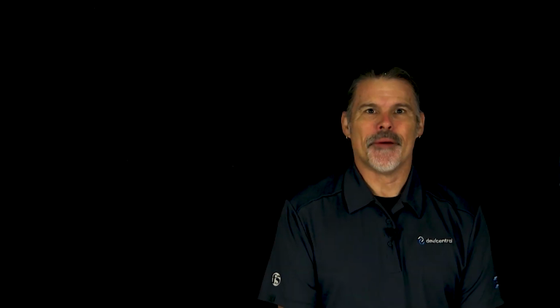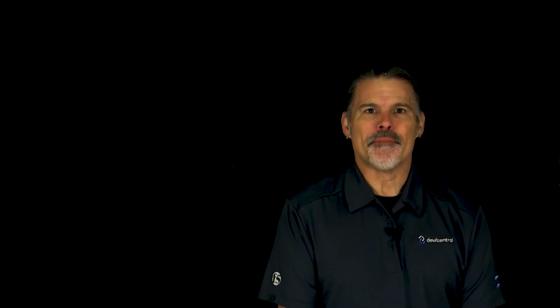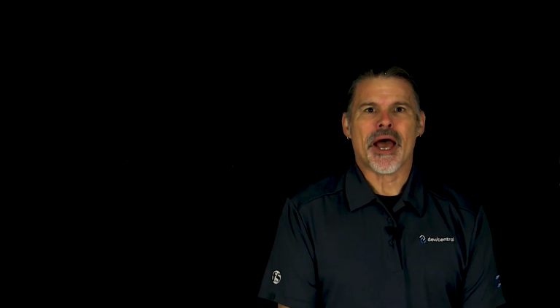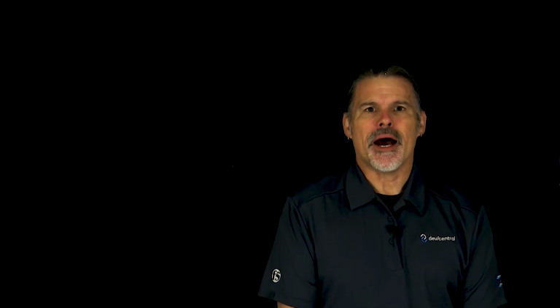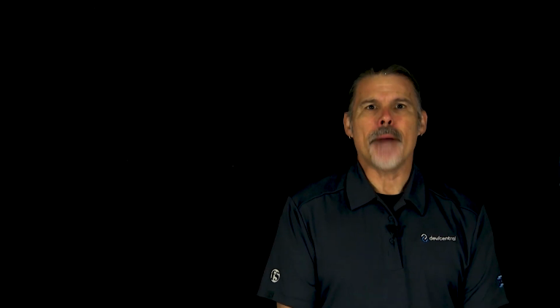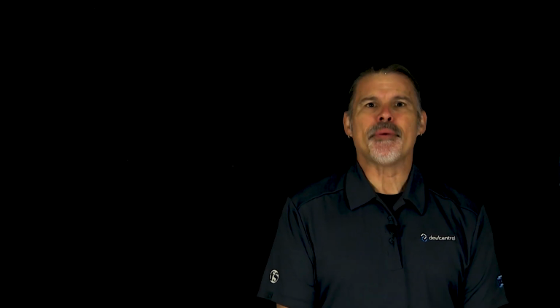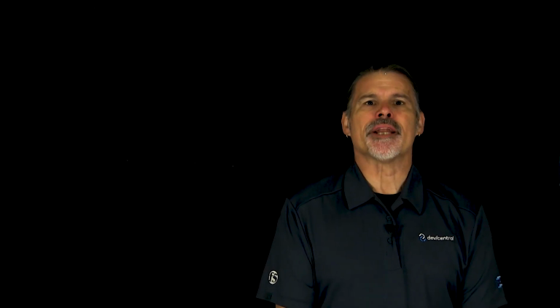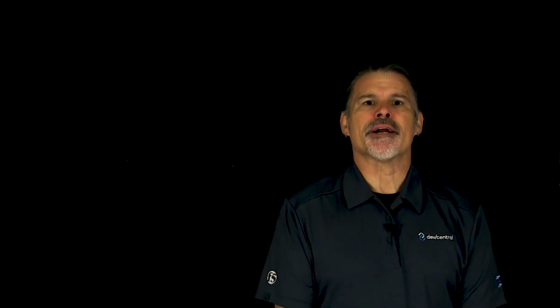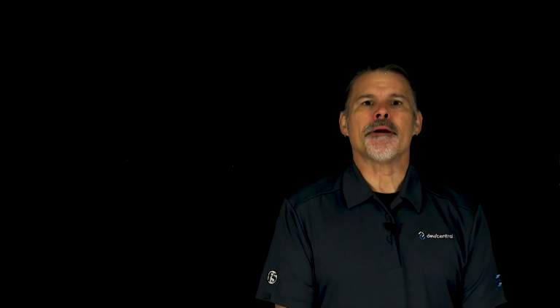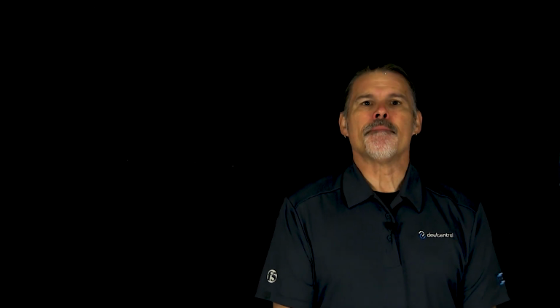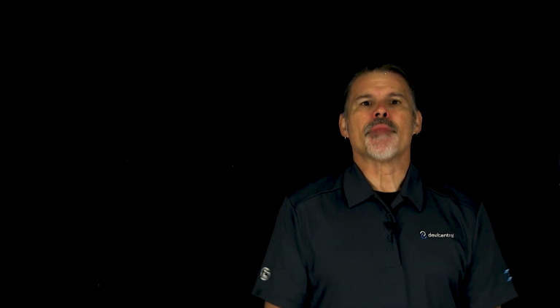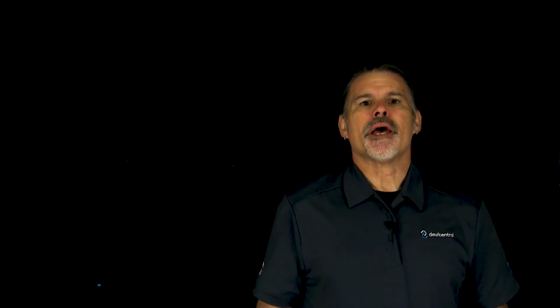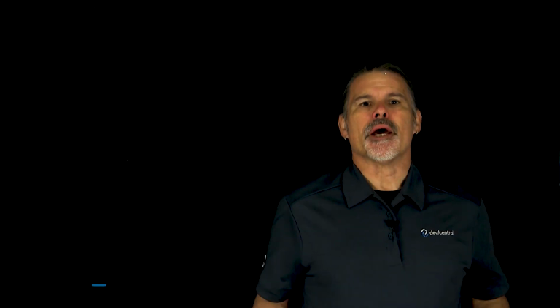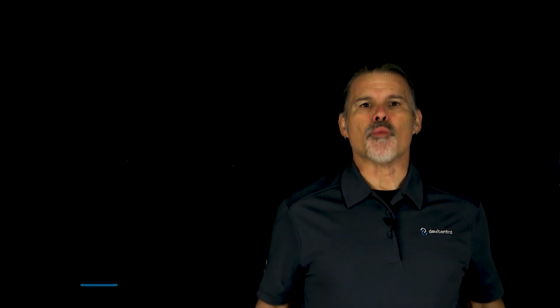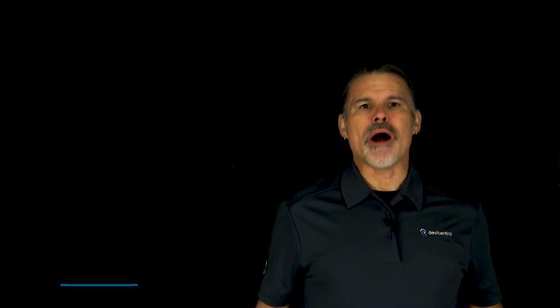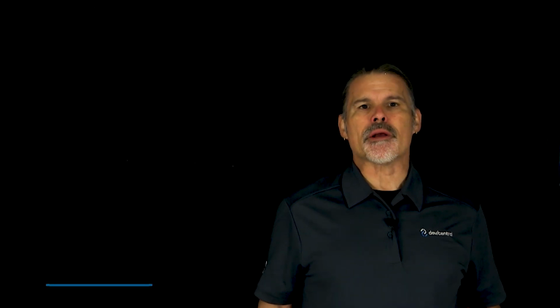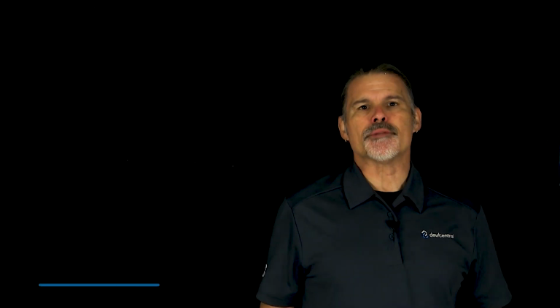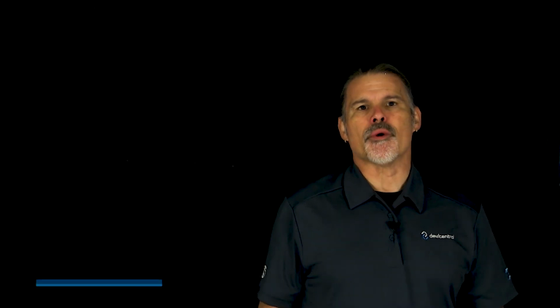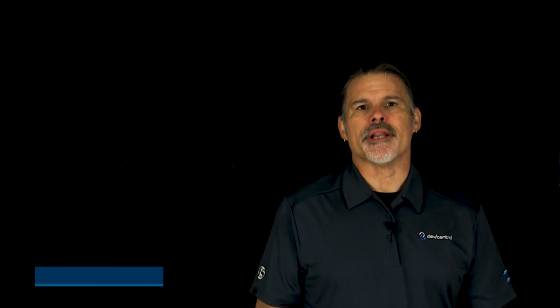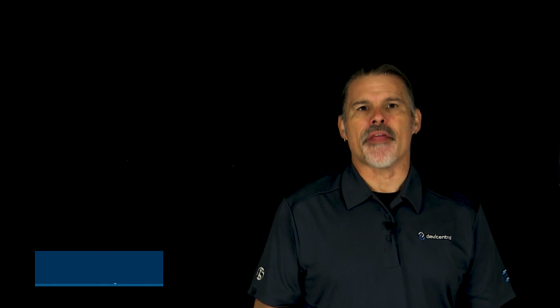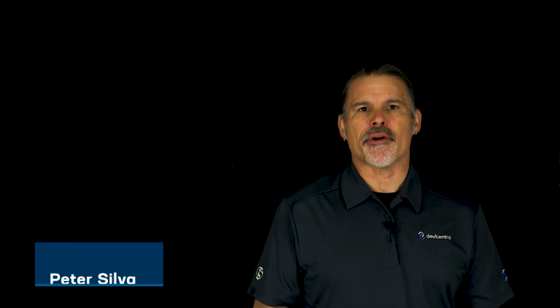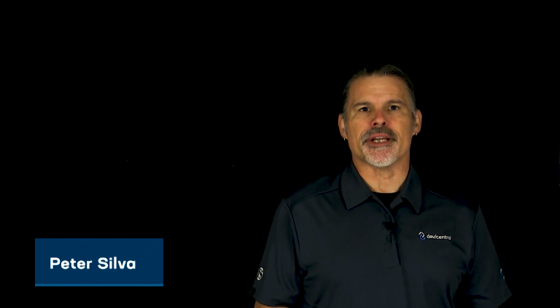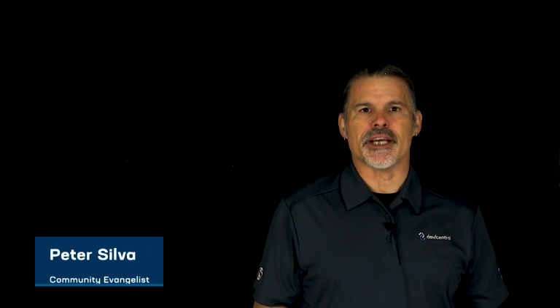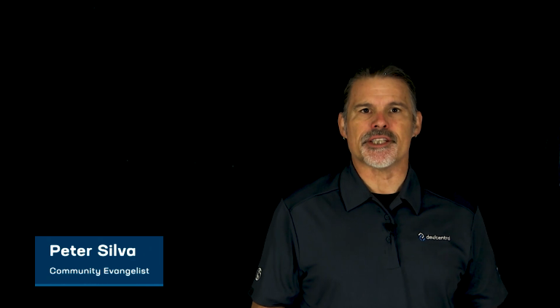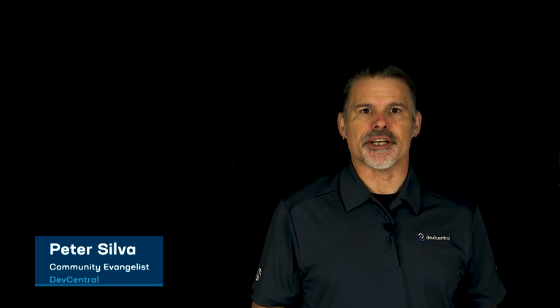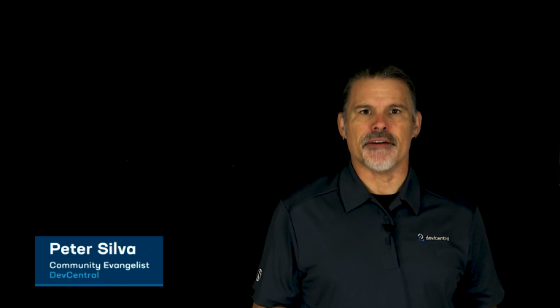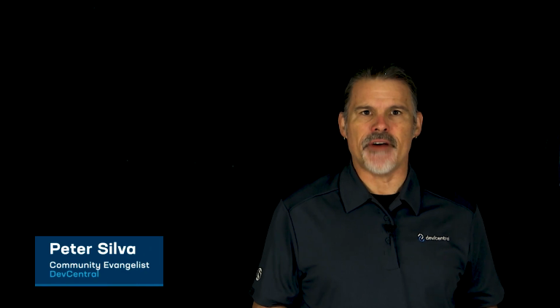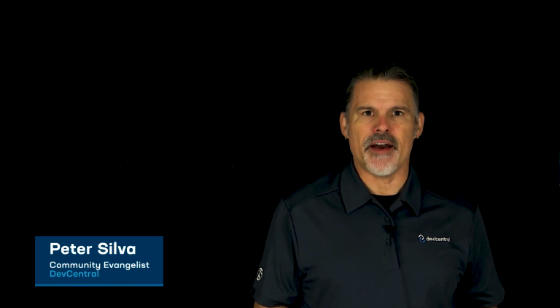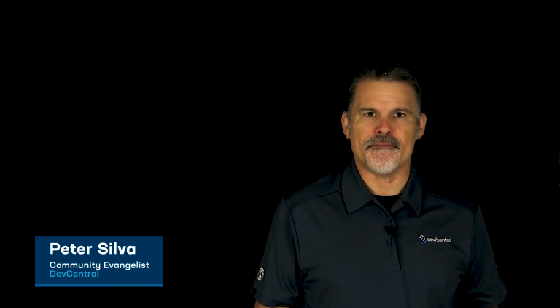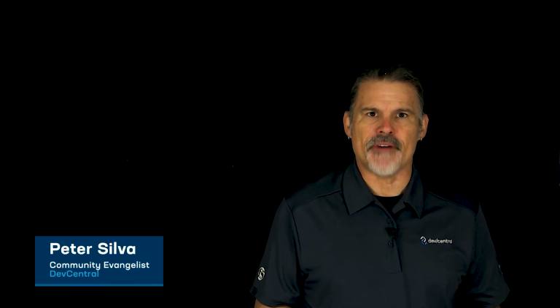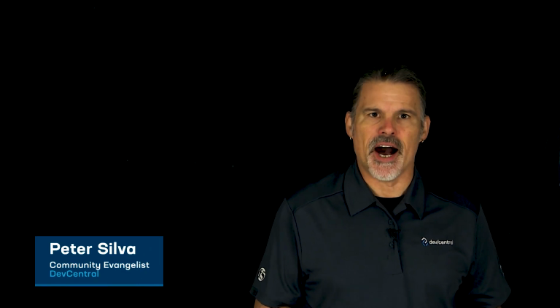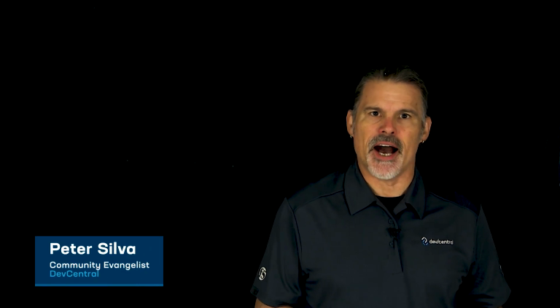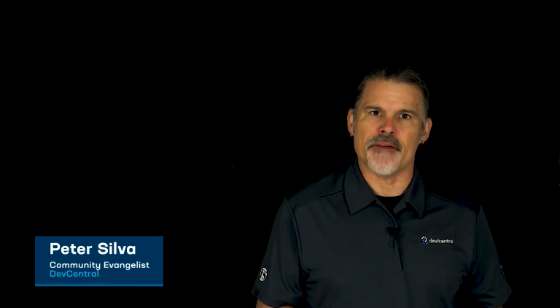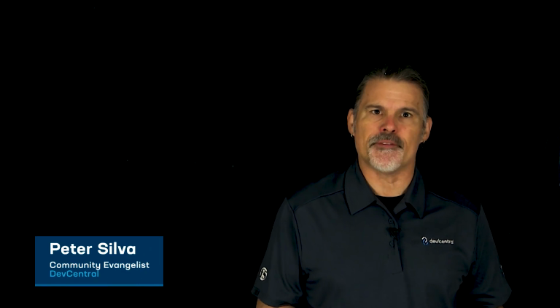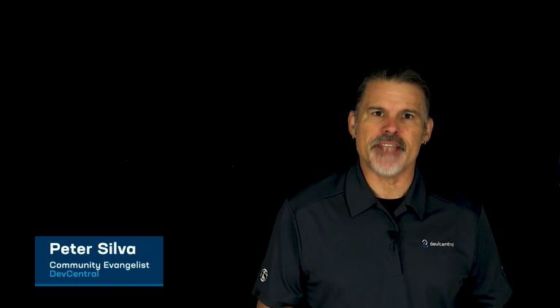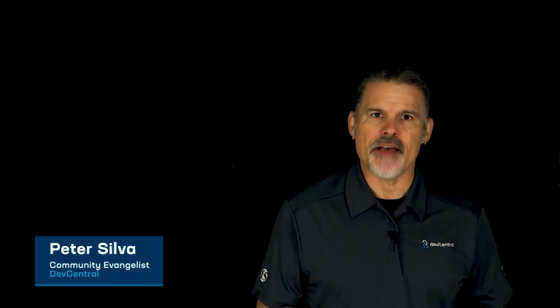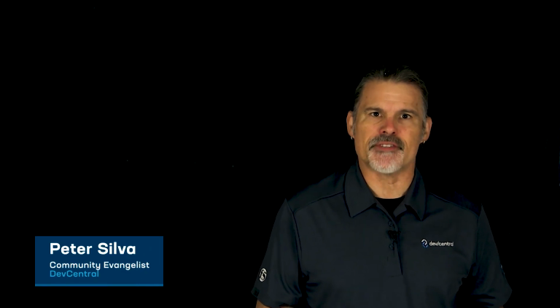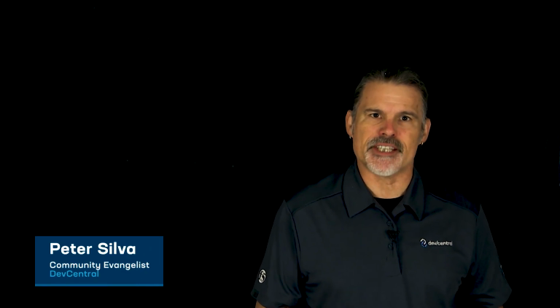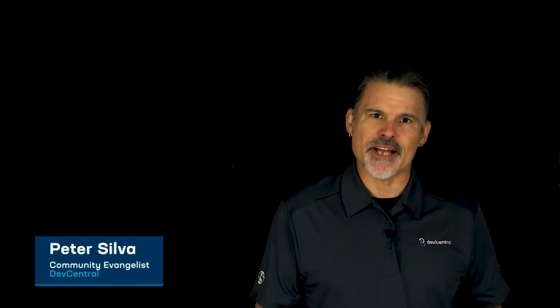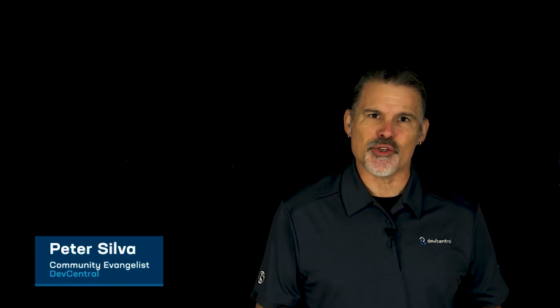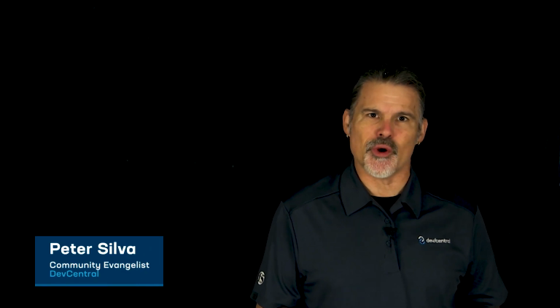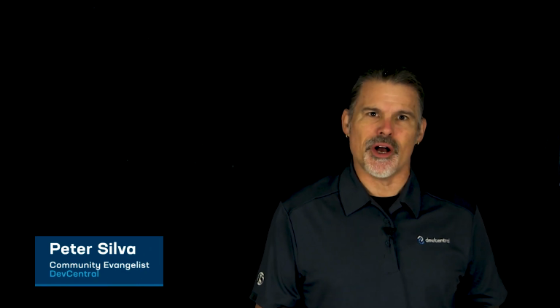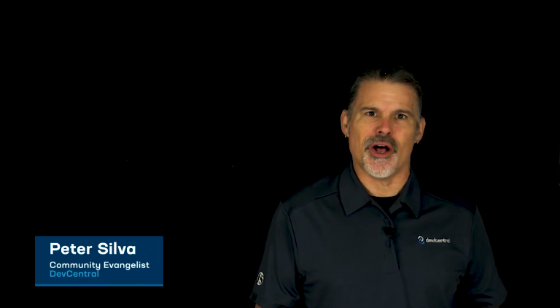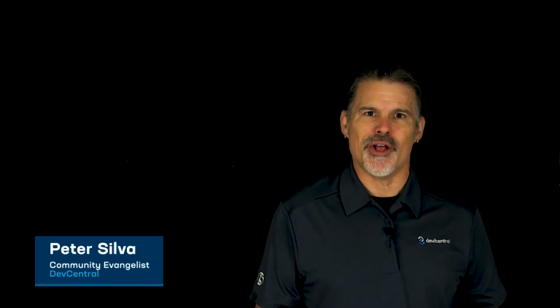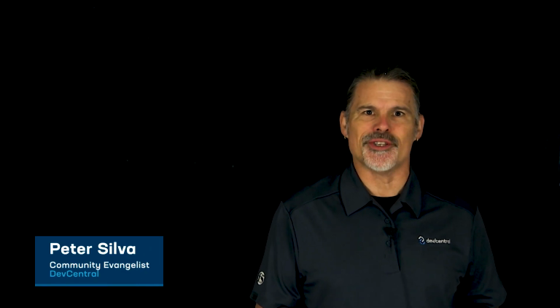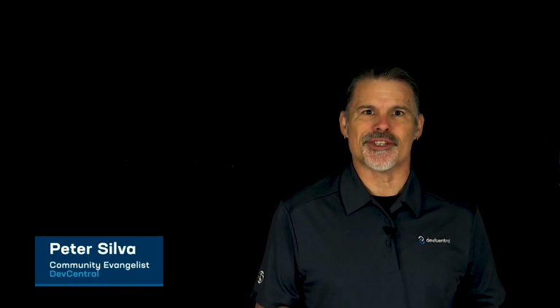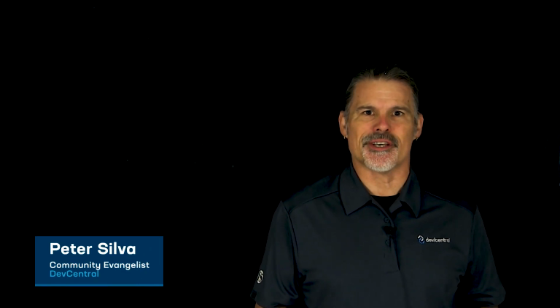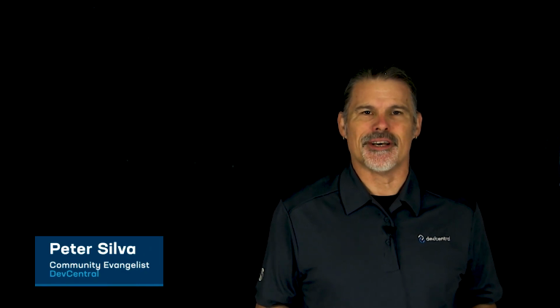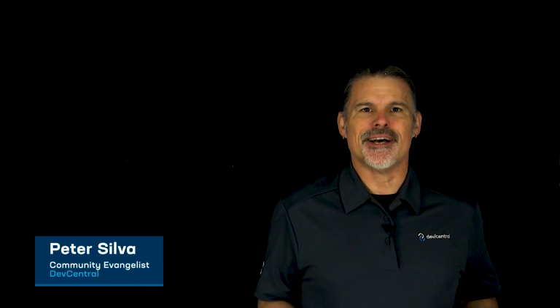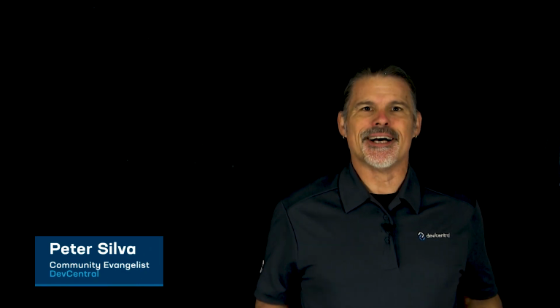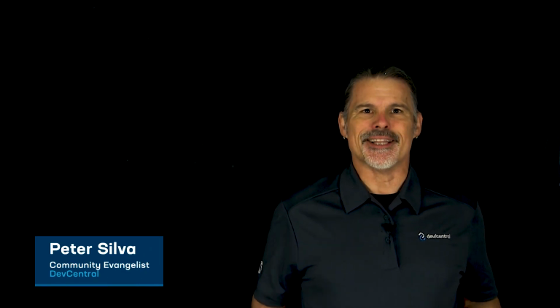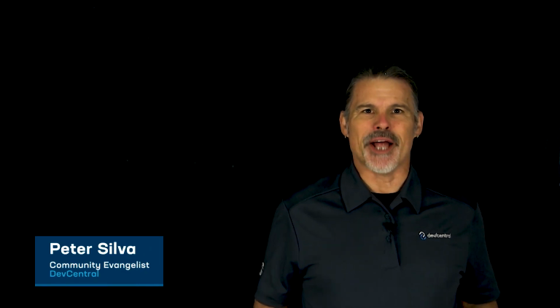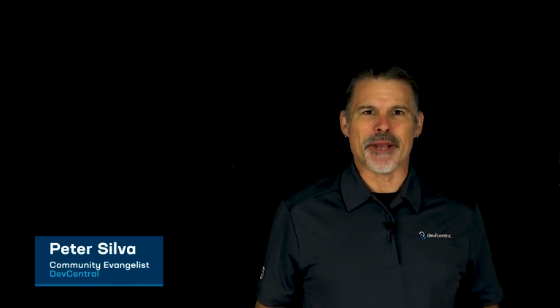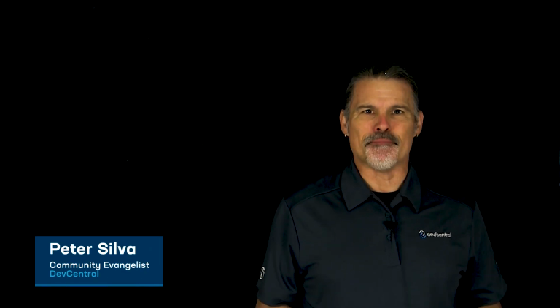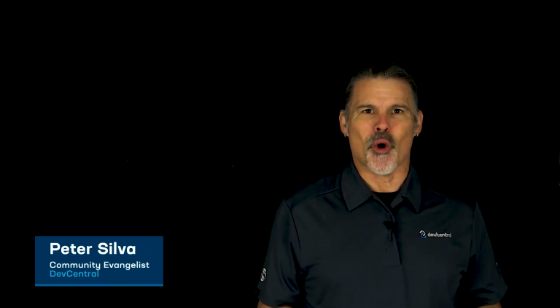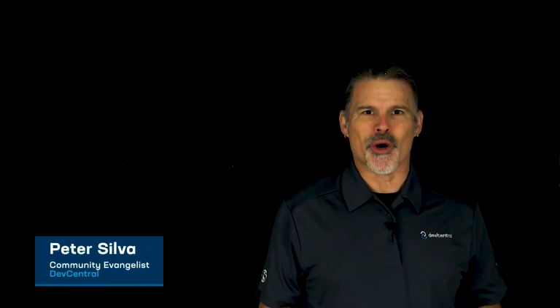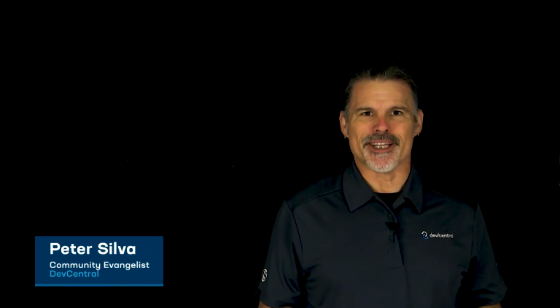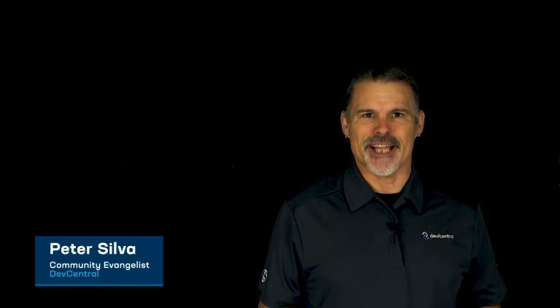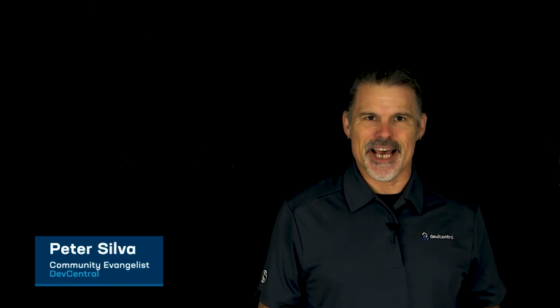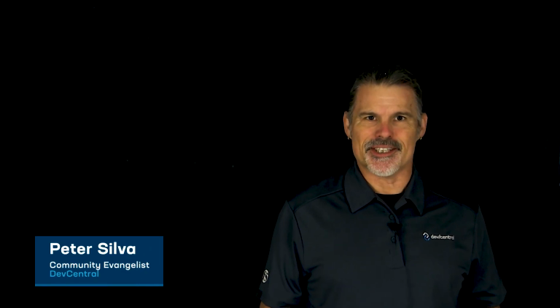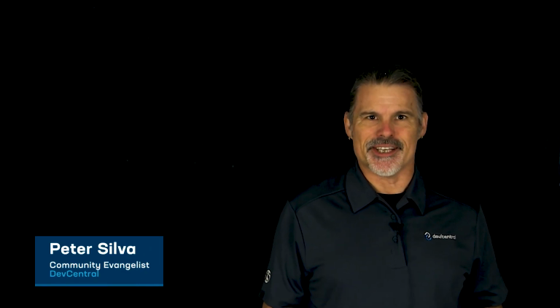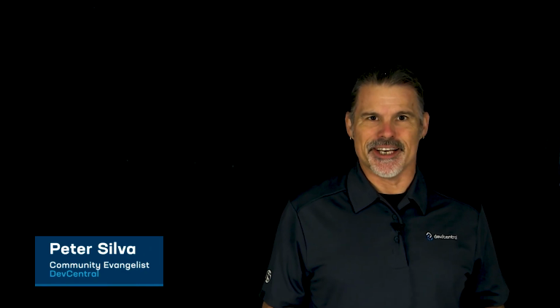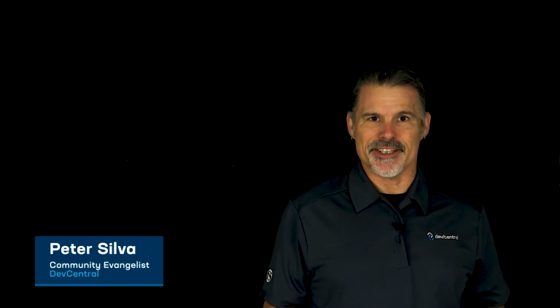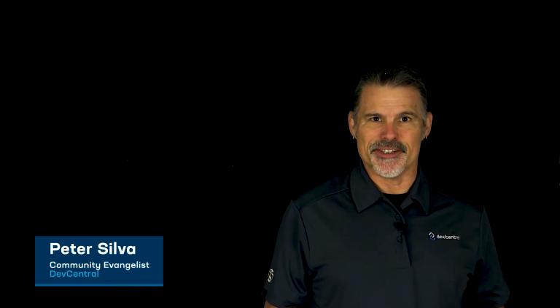I'm Peter, and welcome to another edition of F5 Dev Central's Lightboard Lessons.